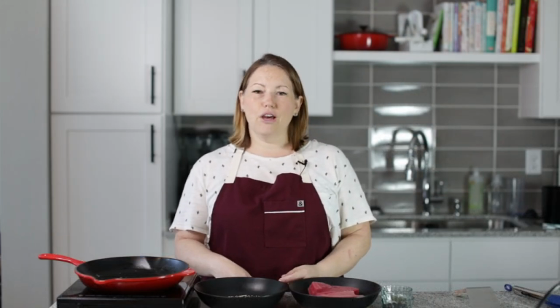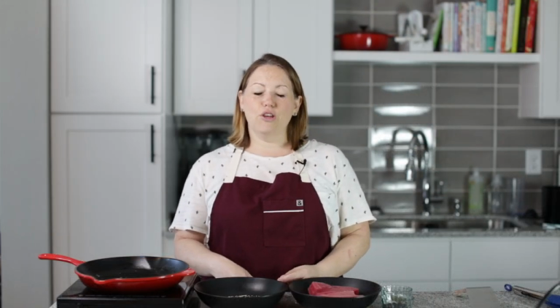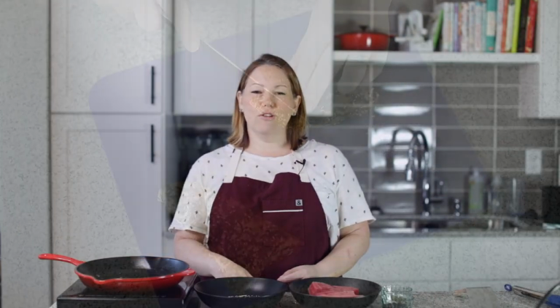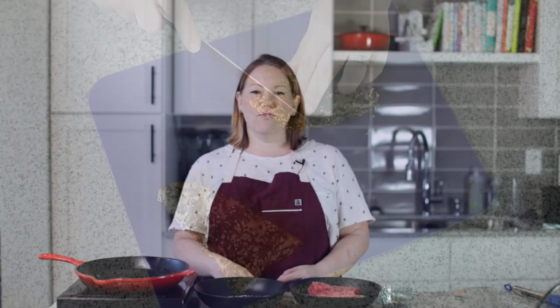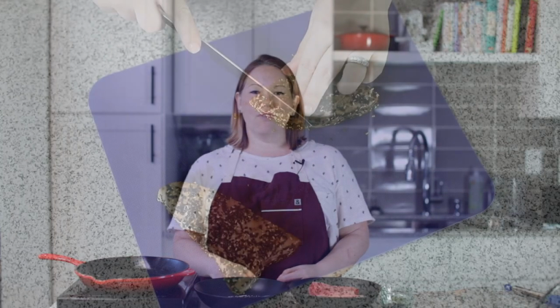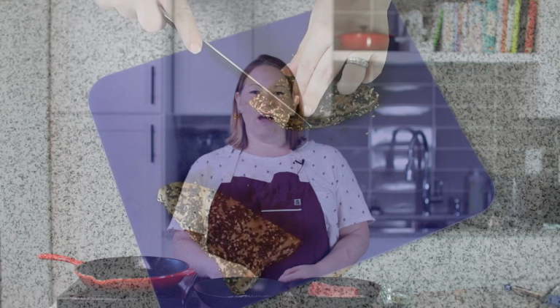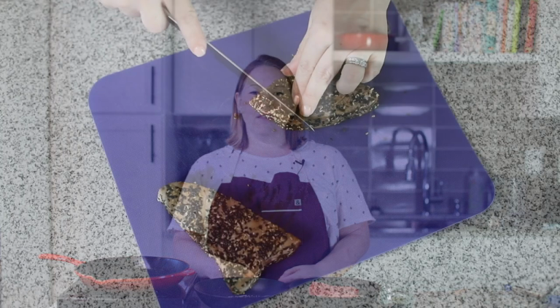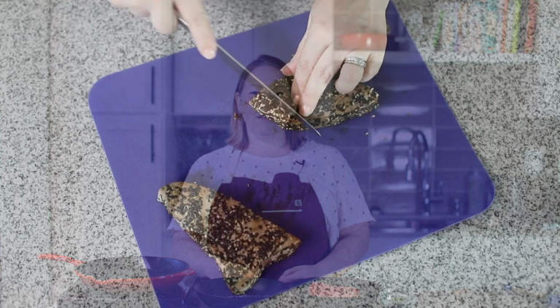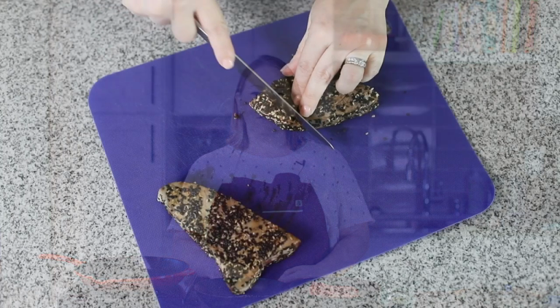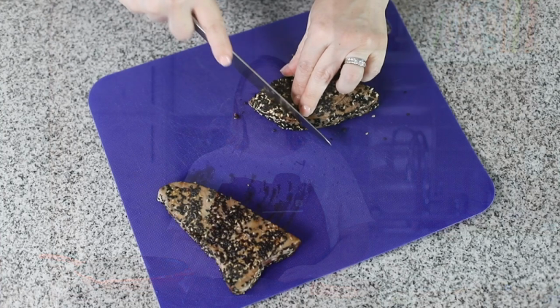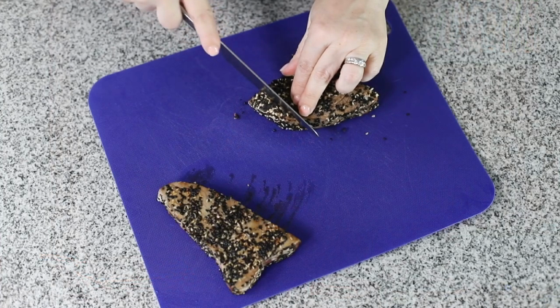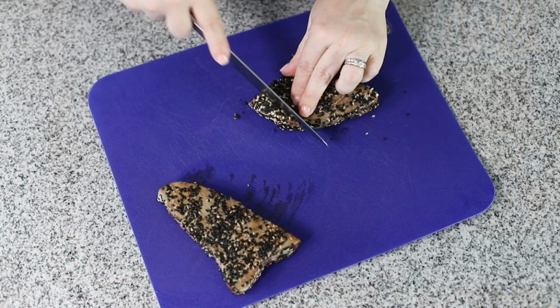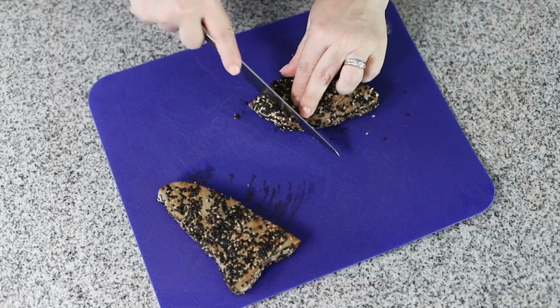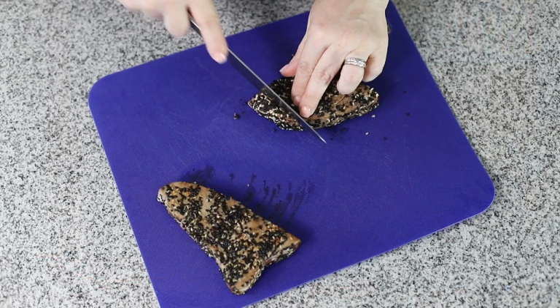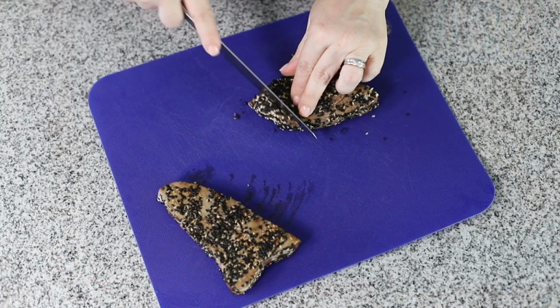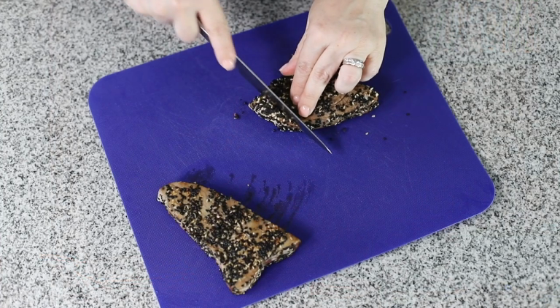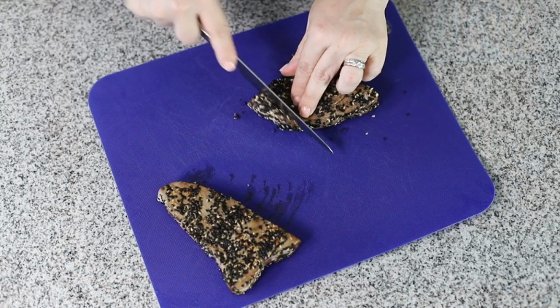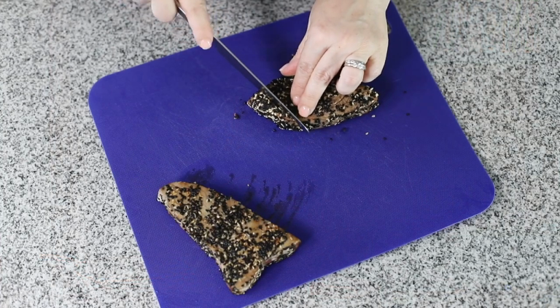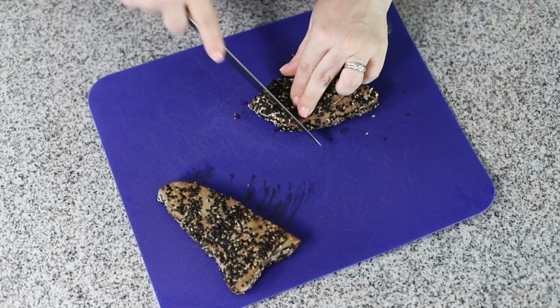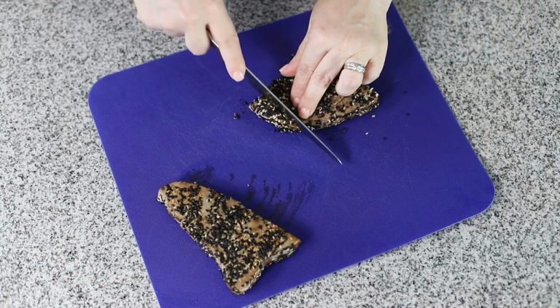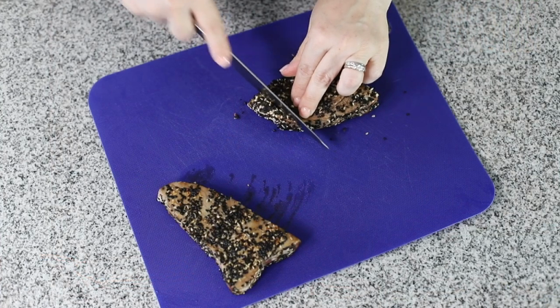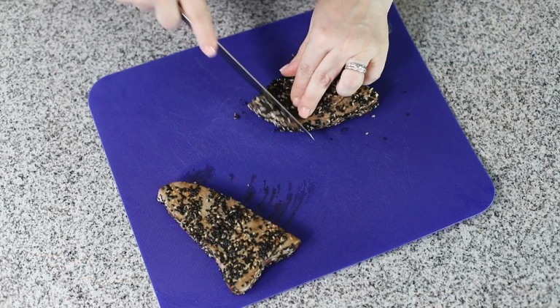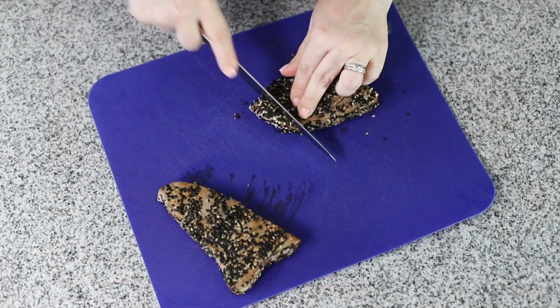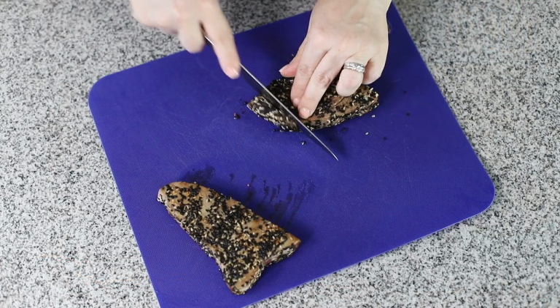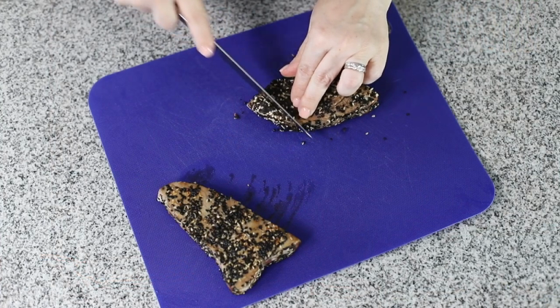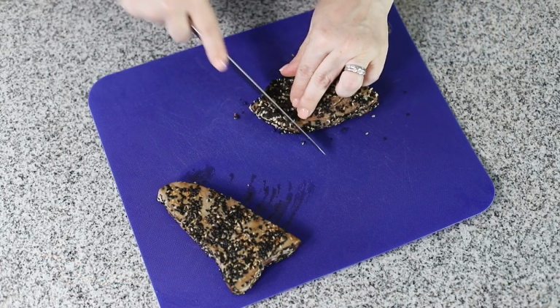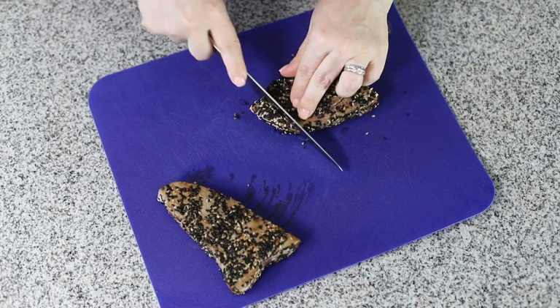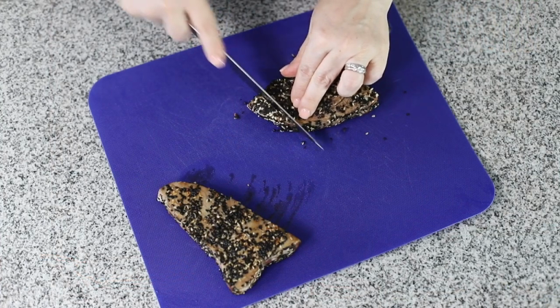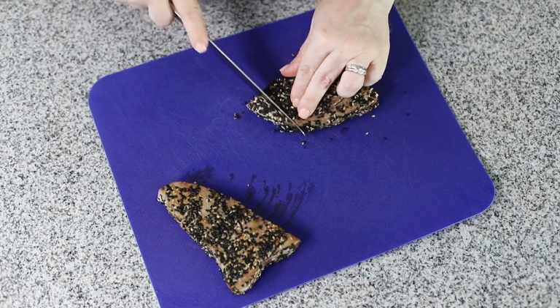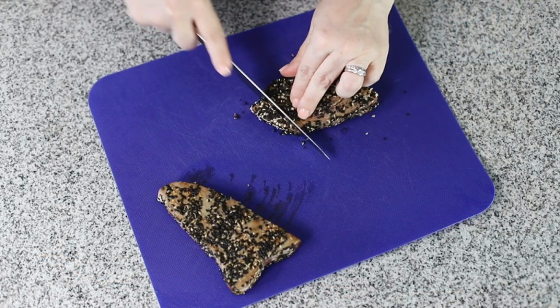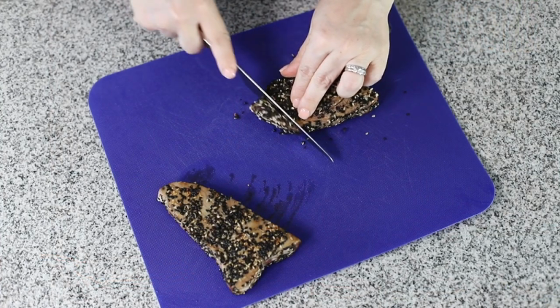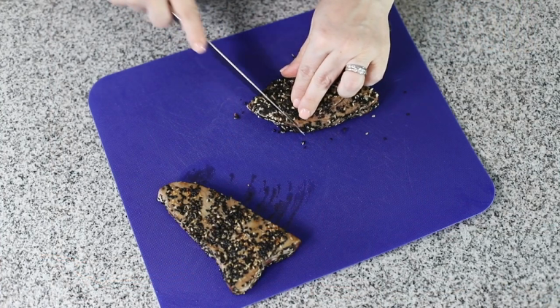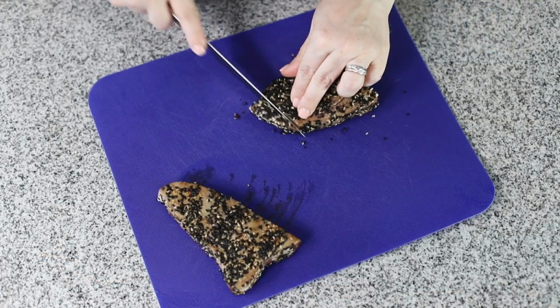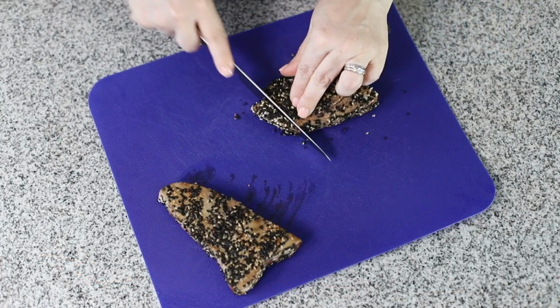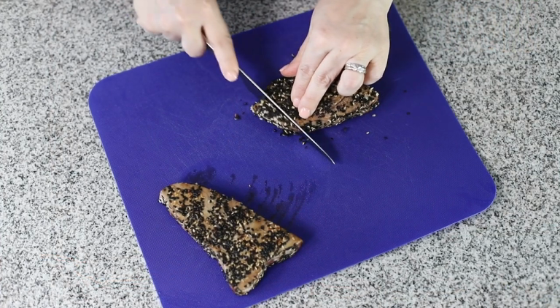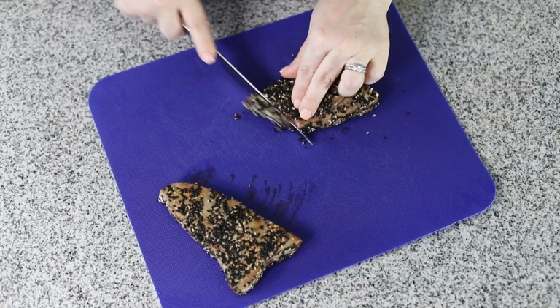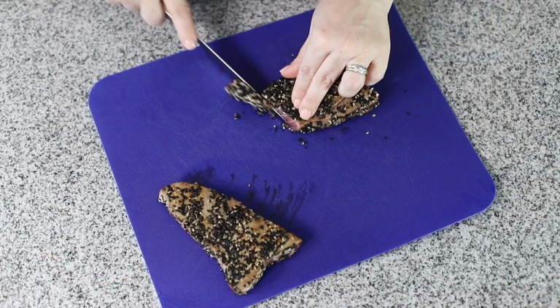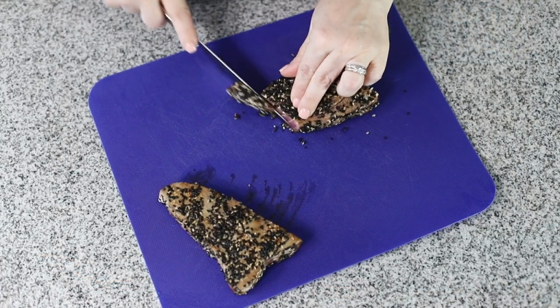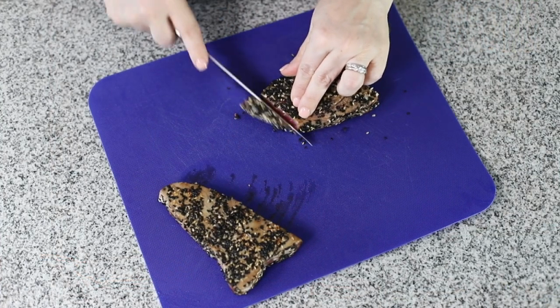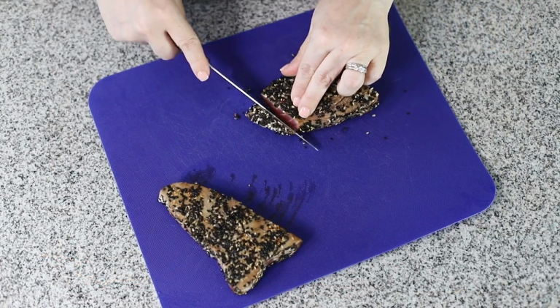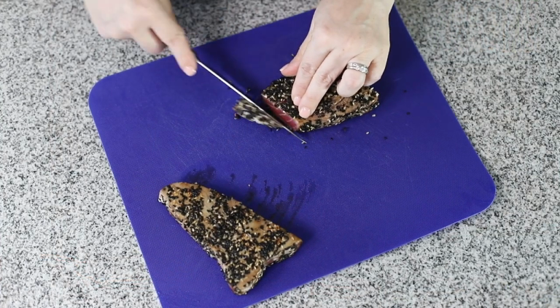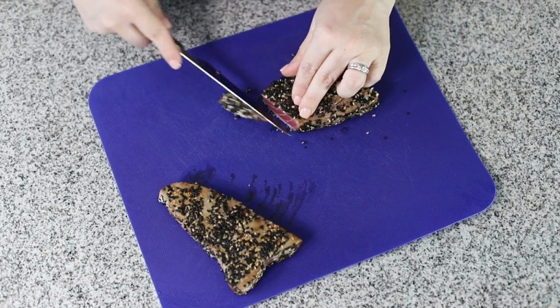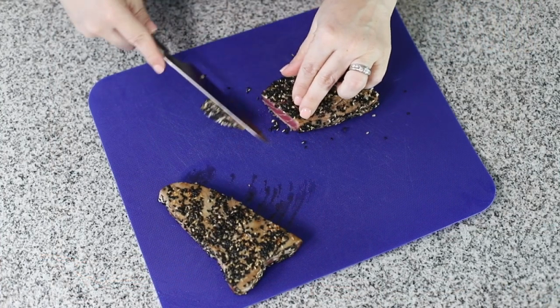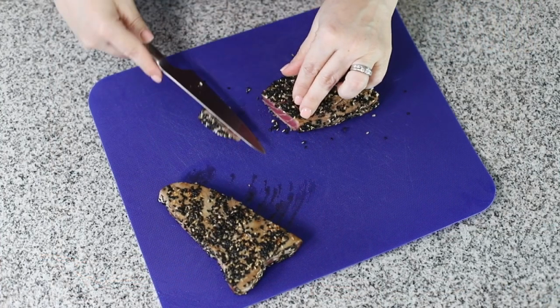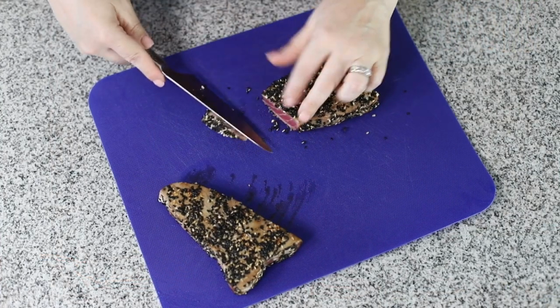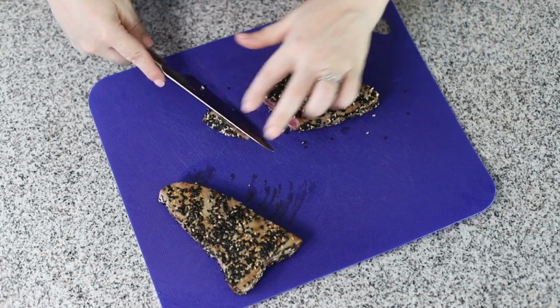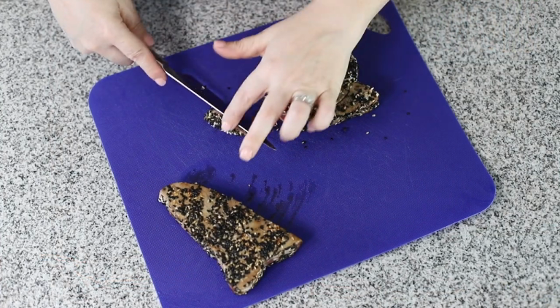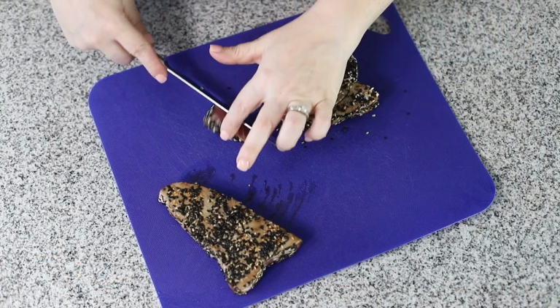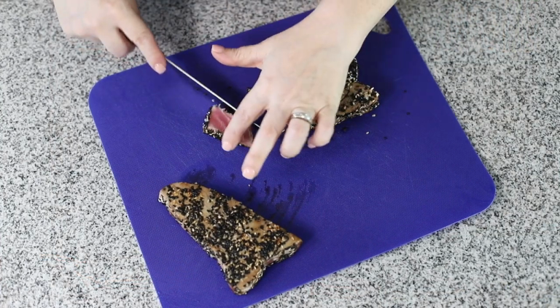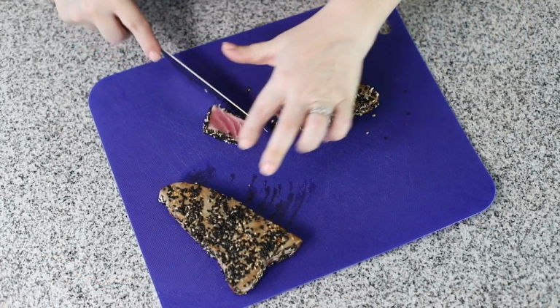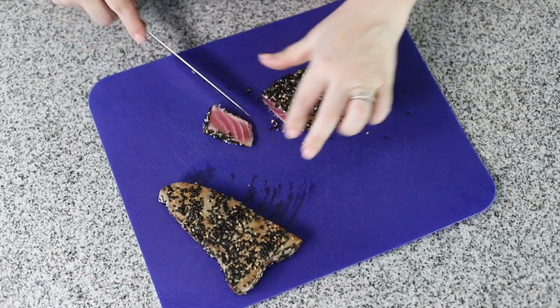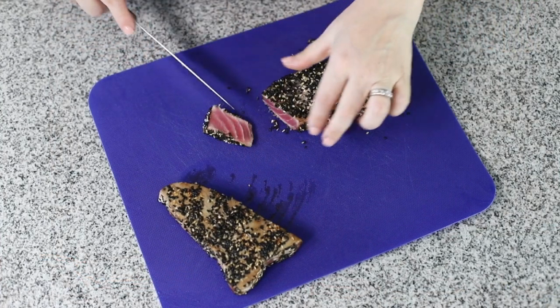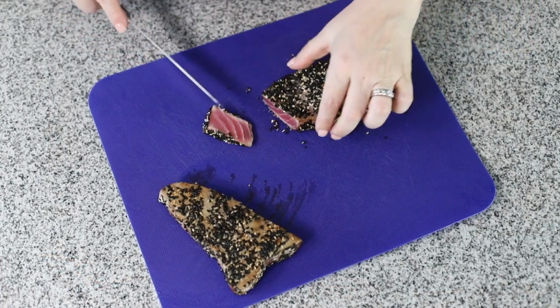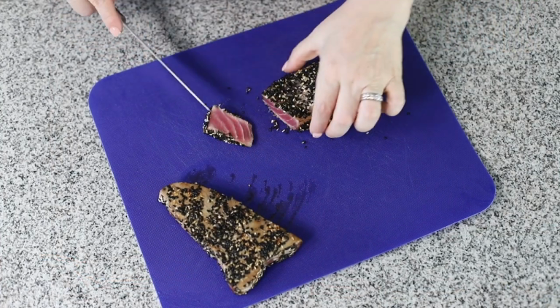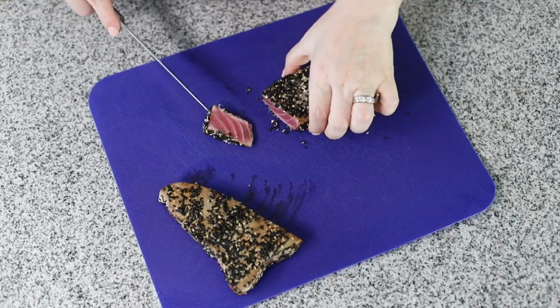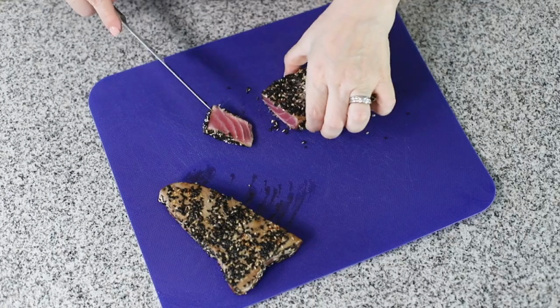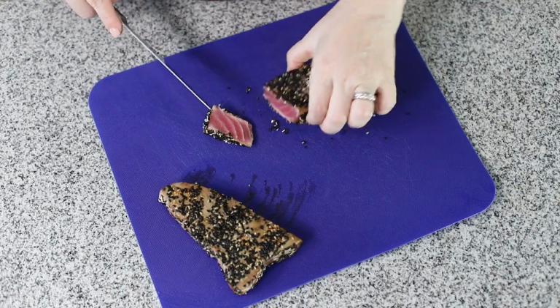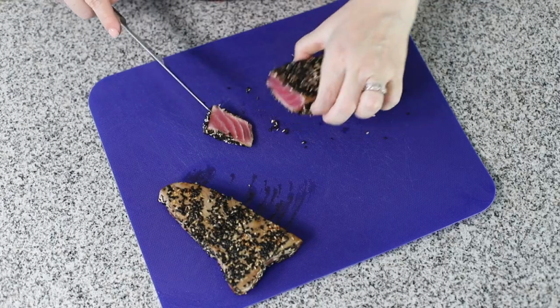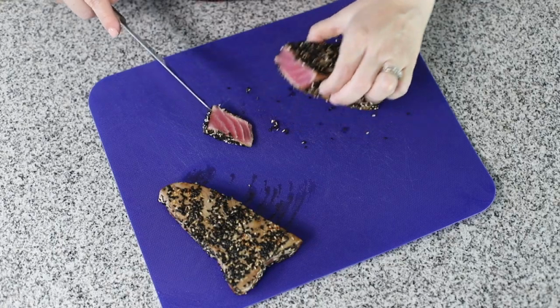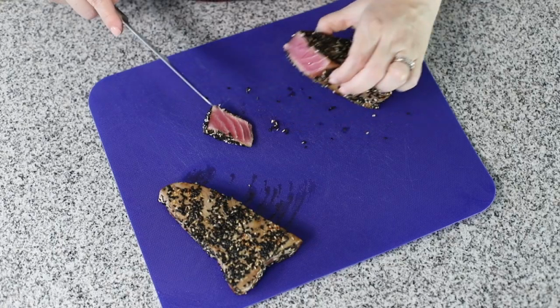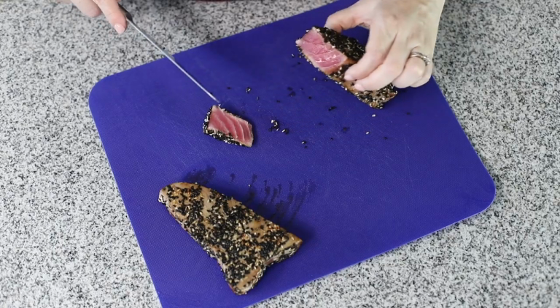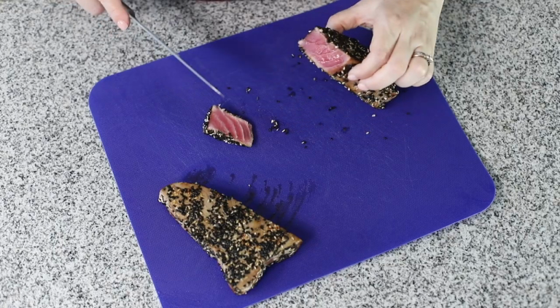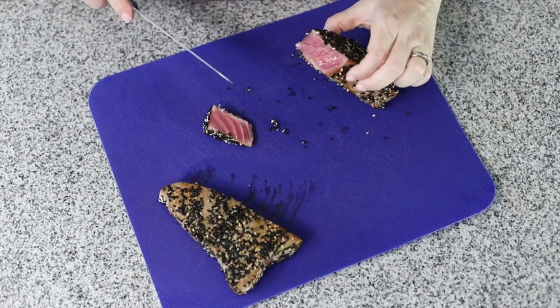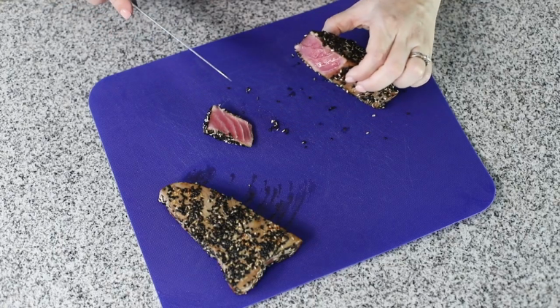You can find the link to the recipe in the description below, or you can go to jenniferbanz.com and search for tuna steaks.